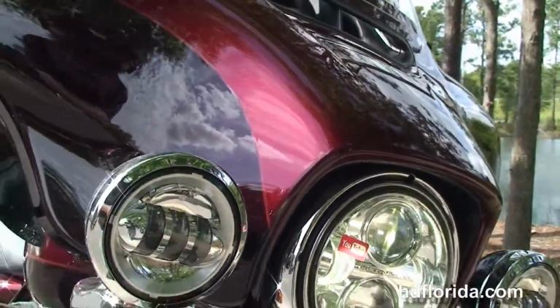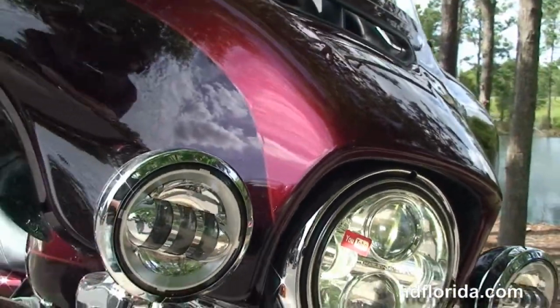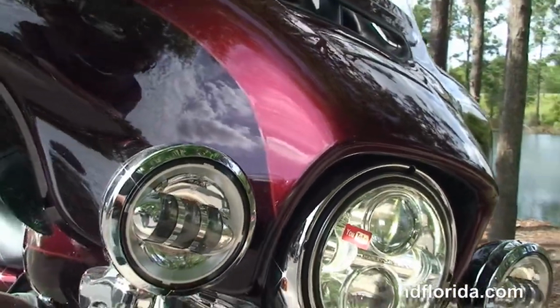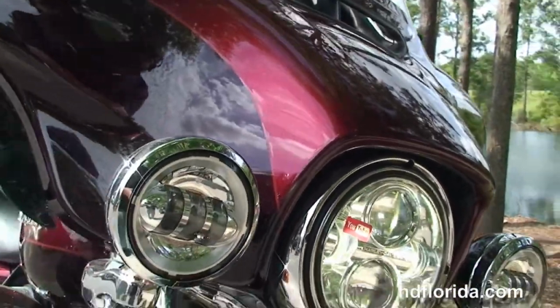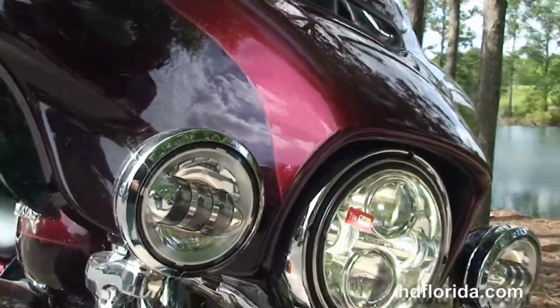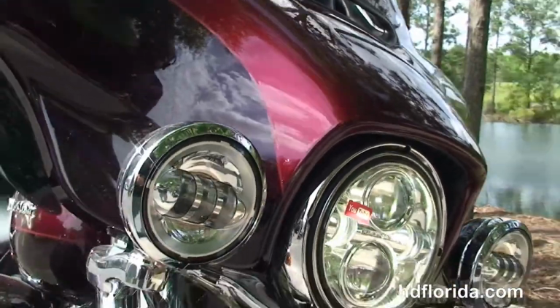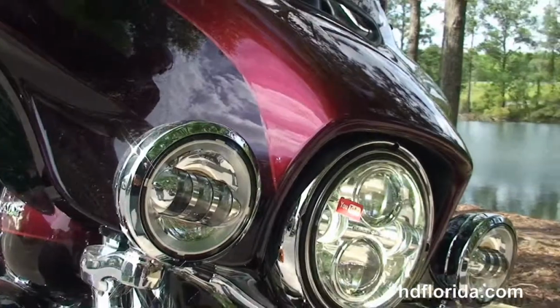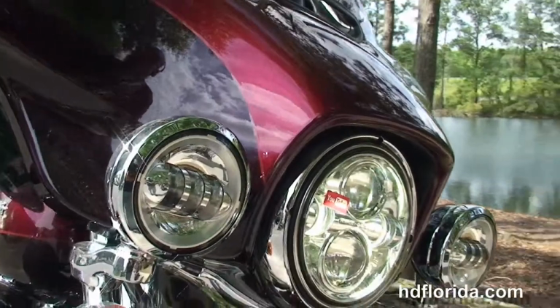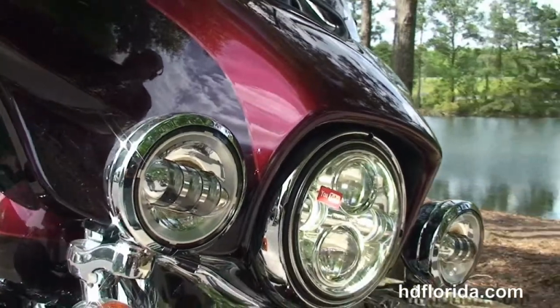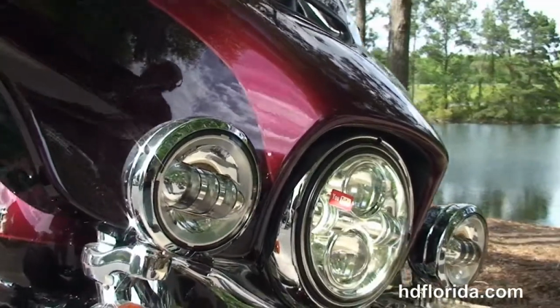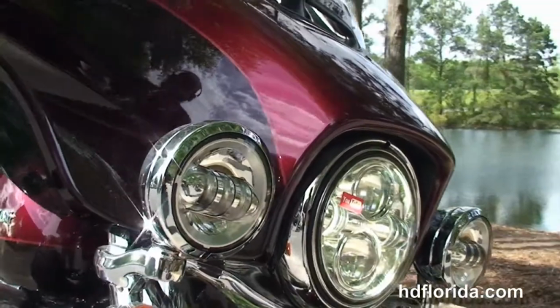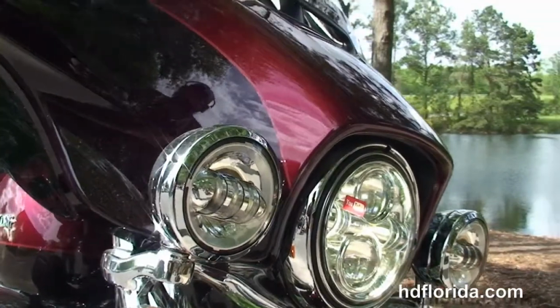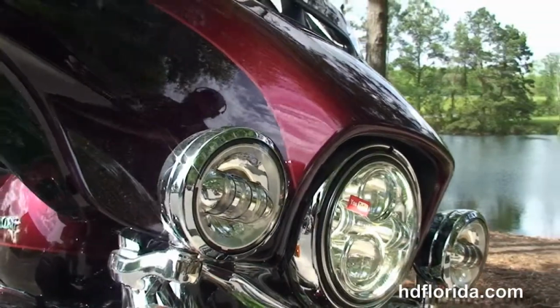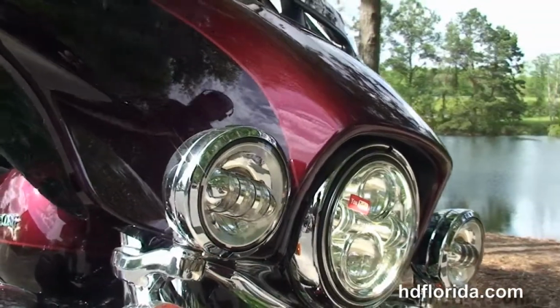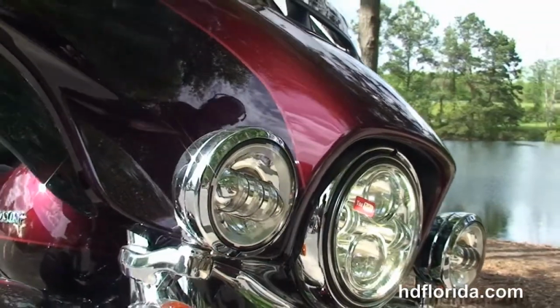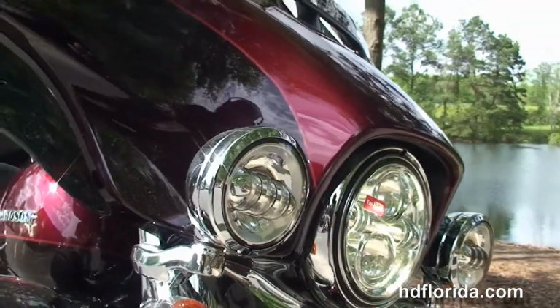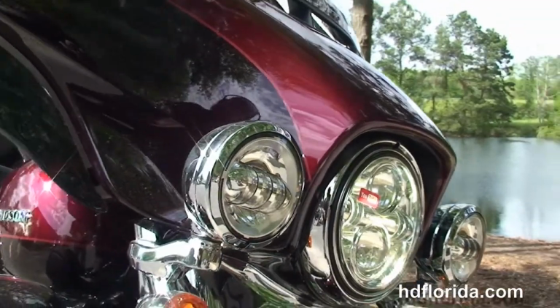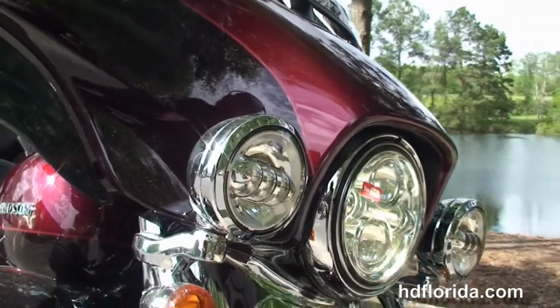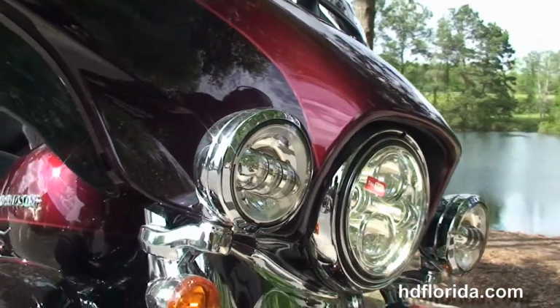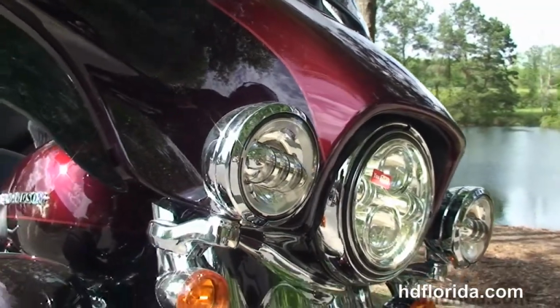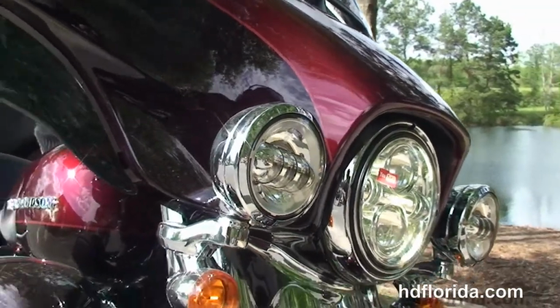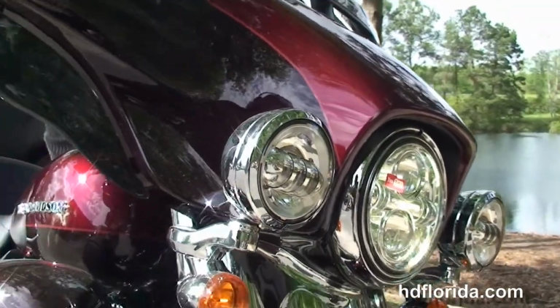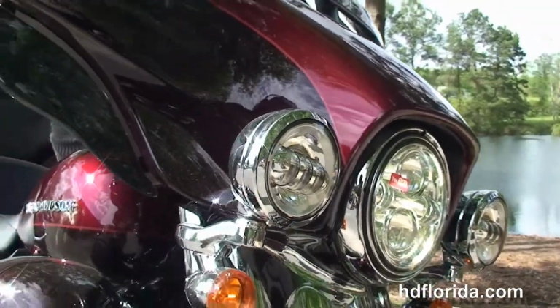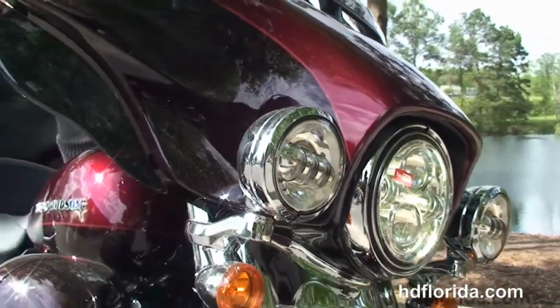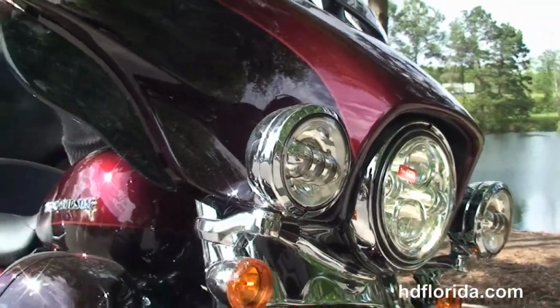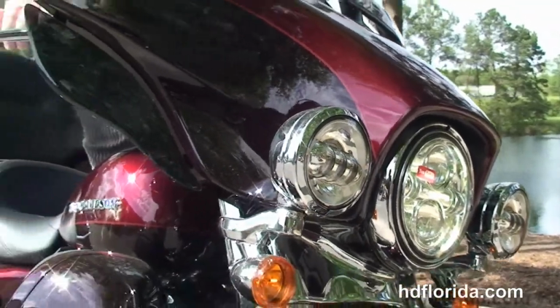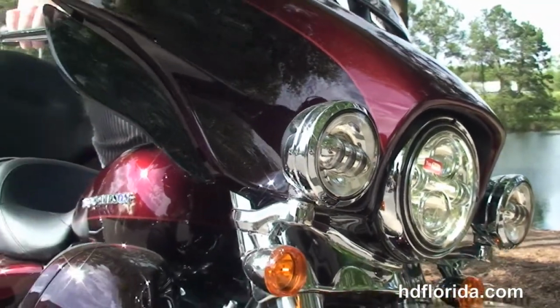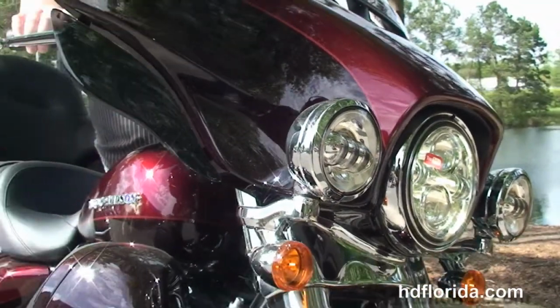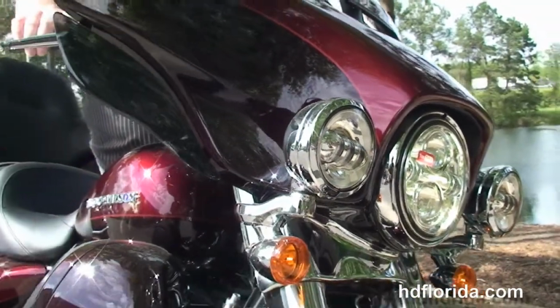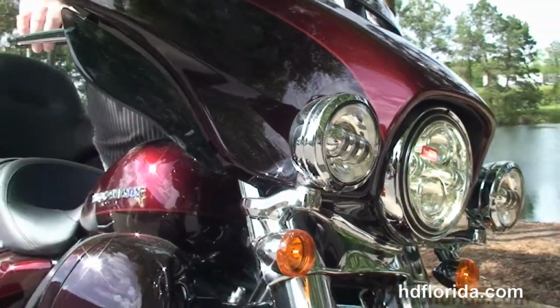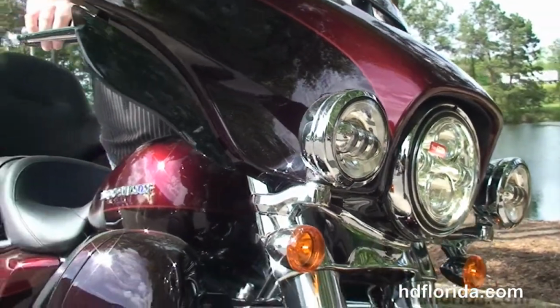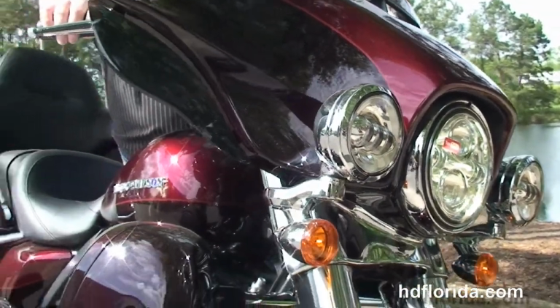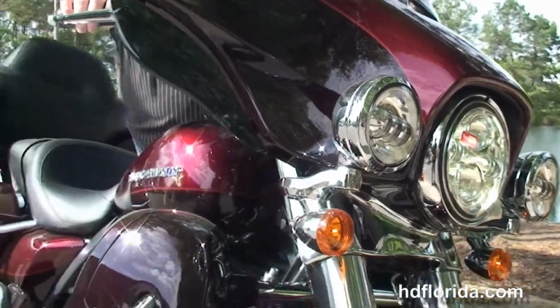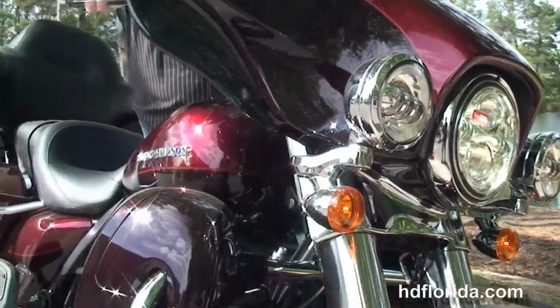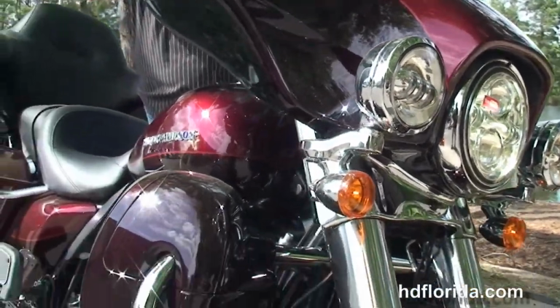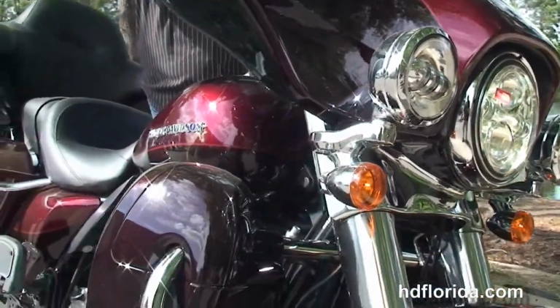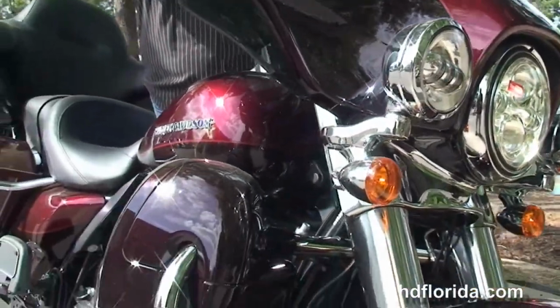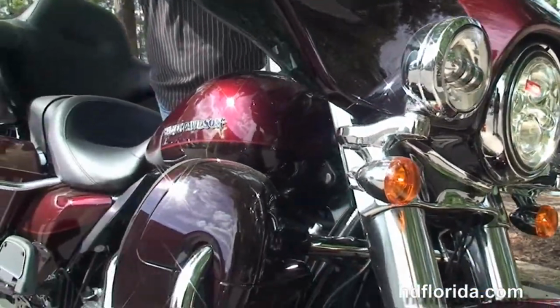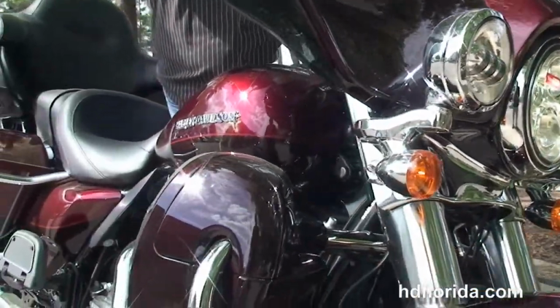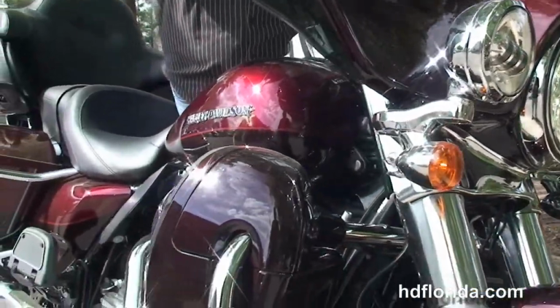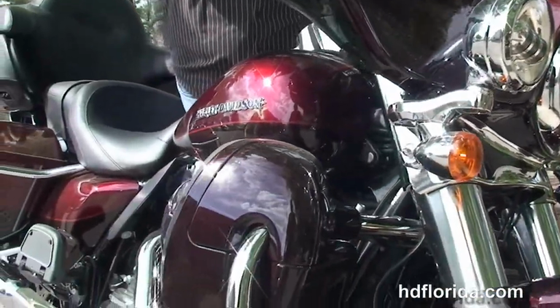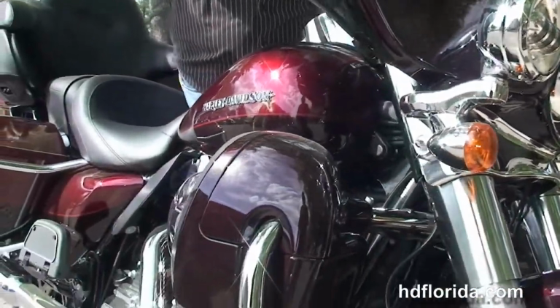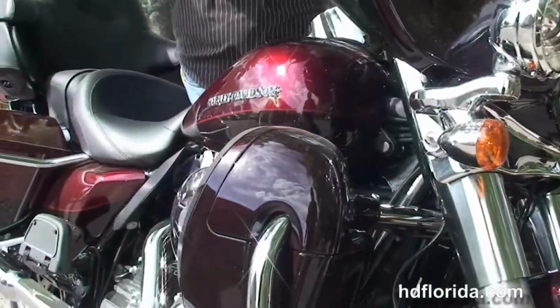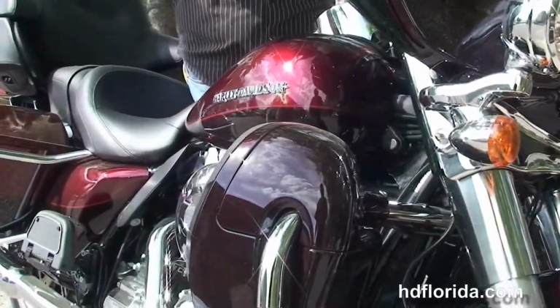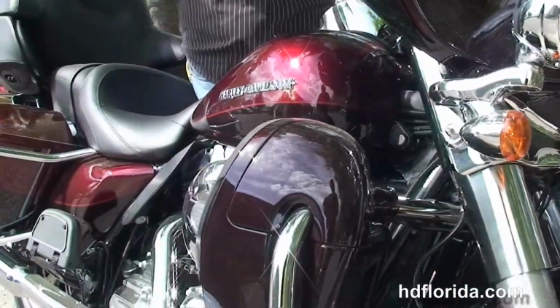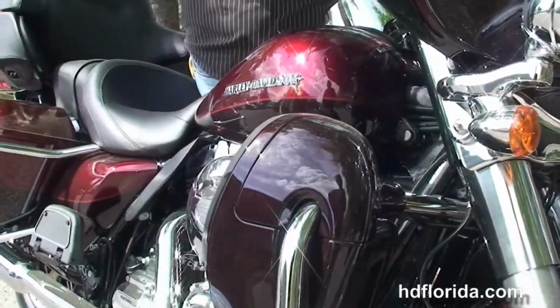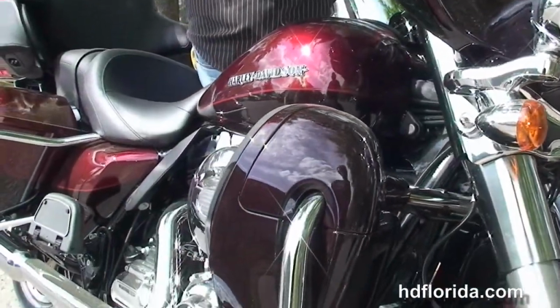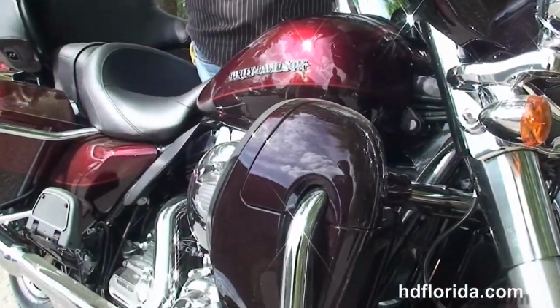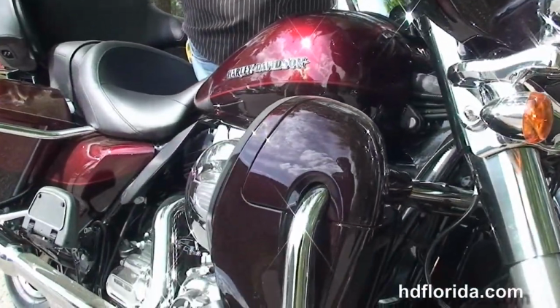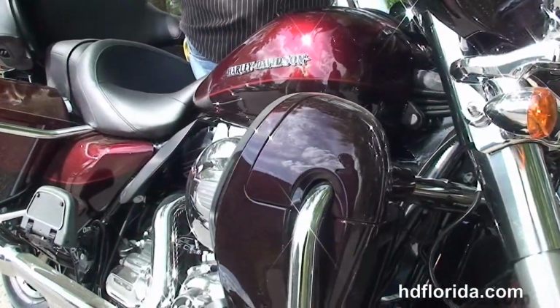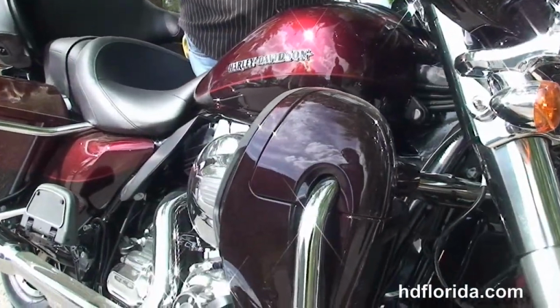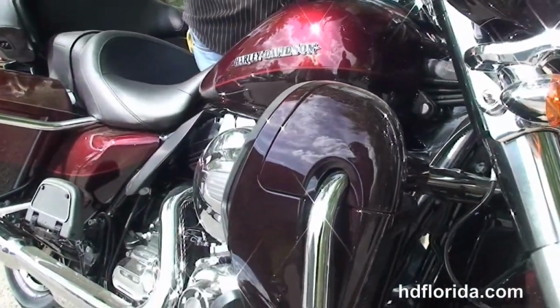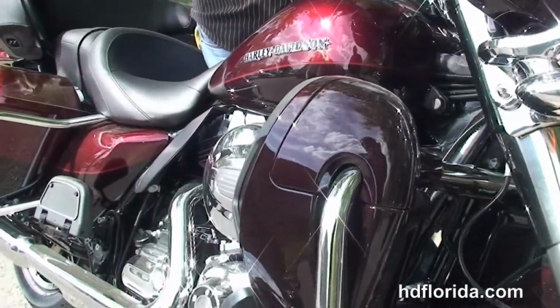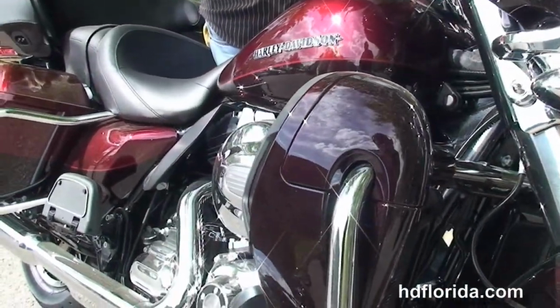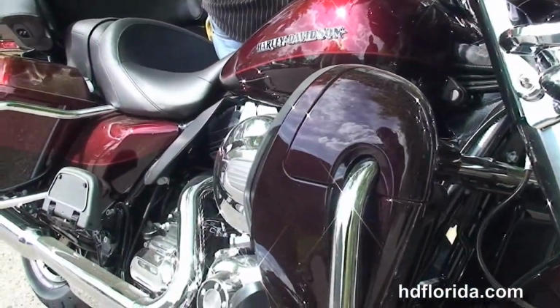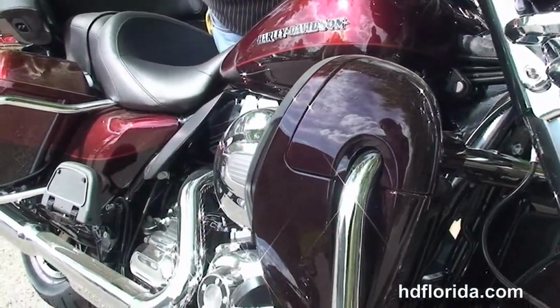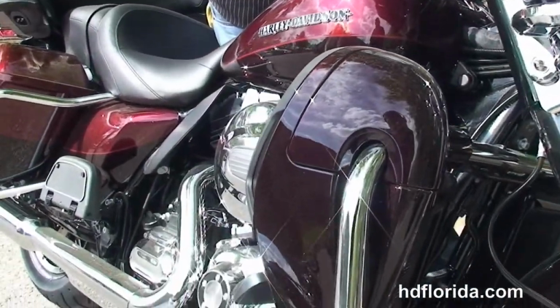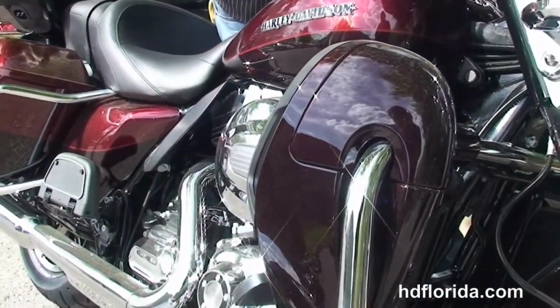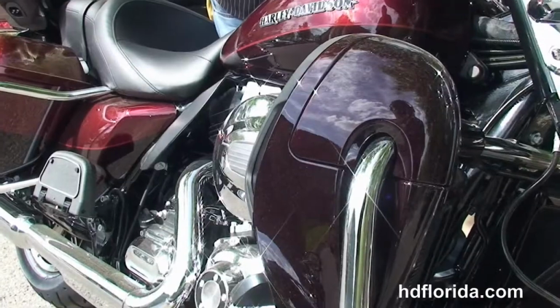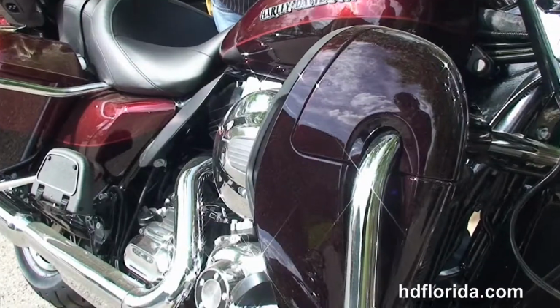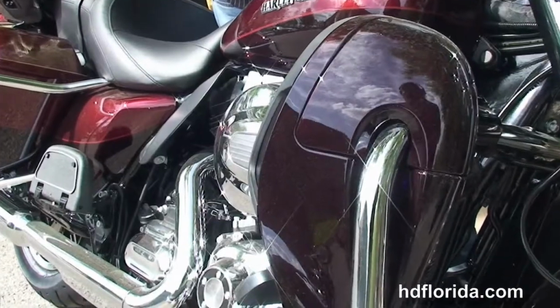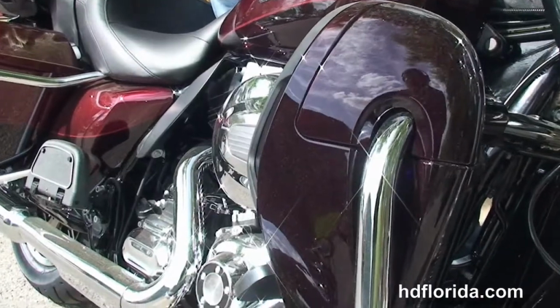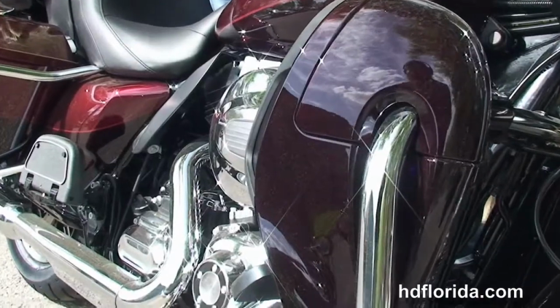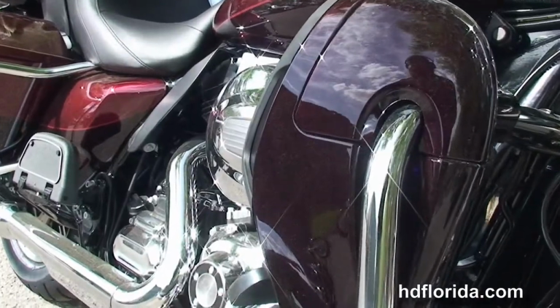It carries a two year unlimited mile warranty that can be extended out for another five years on top of that. And we finance new Harley-Davidsons up to 84 months.